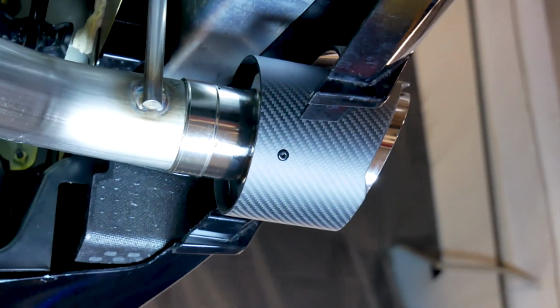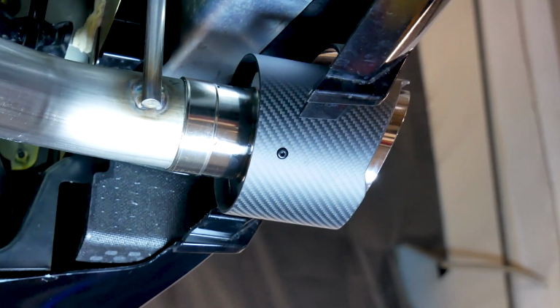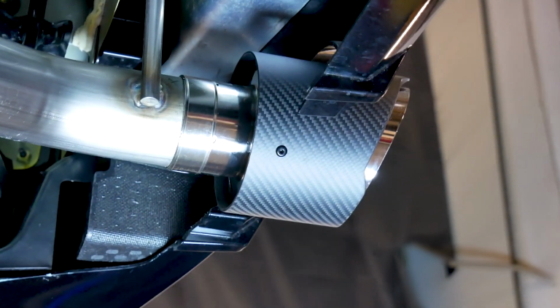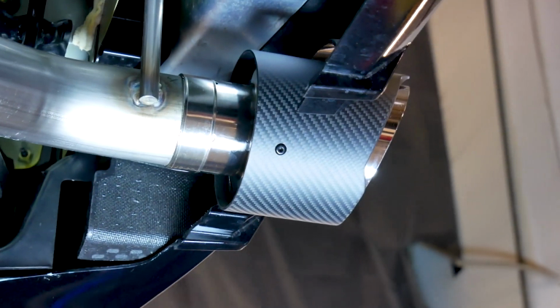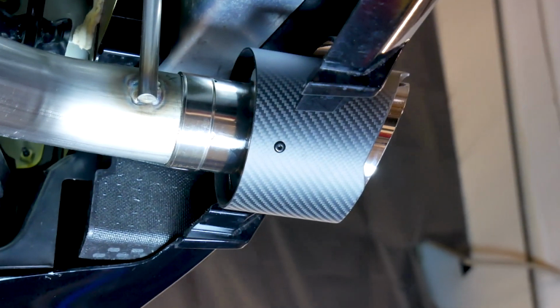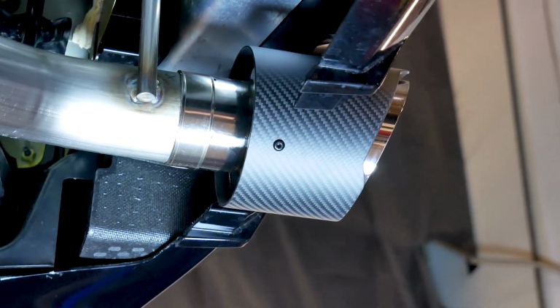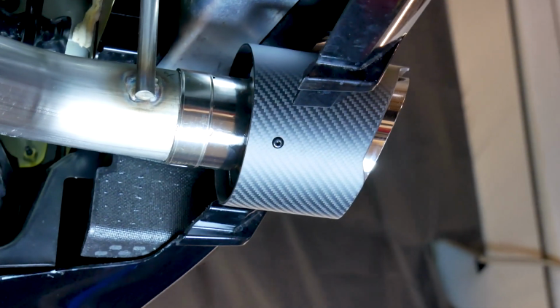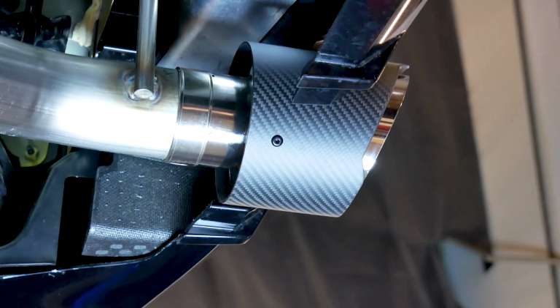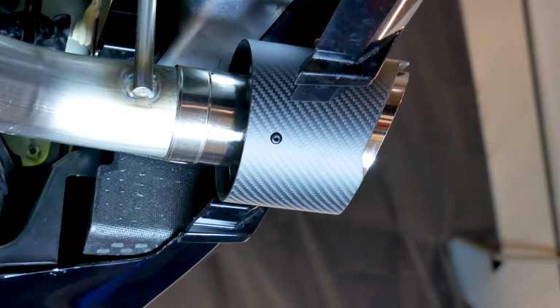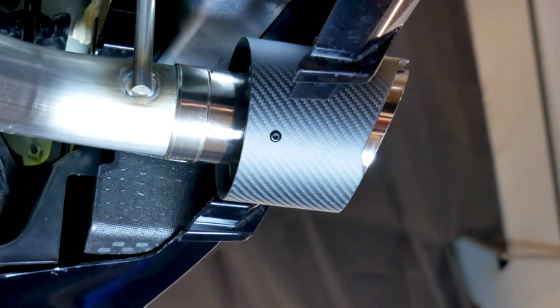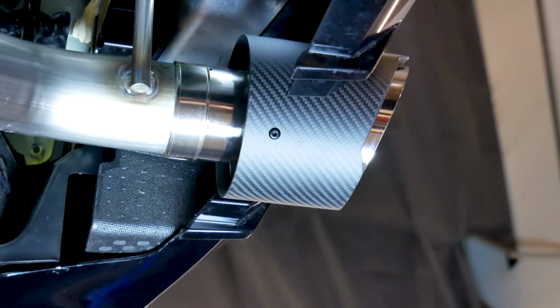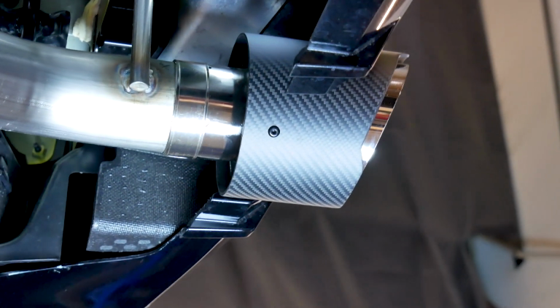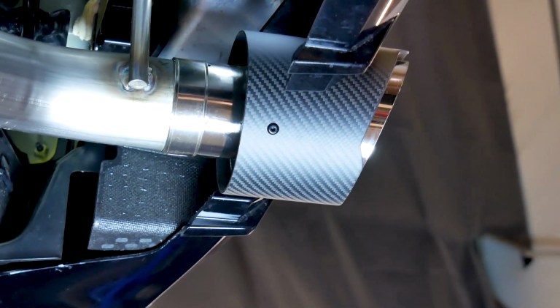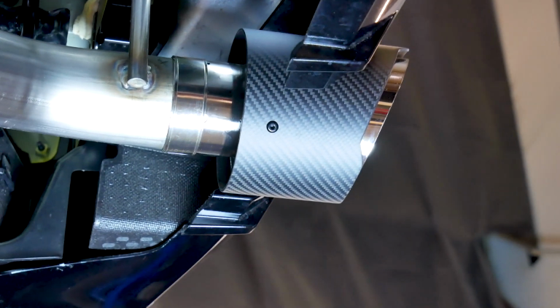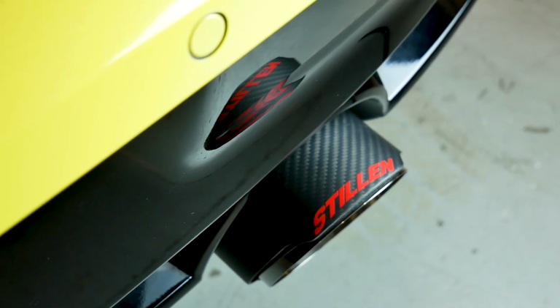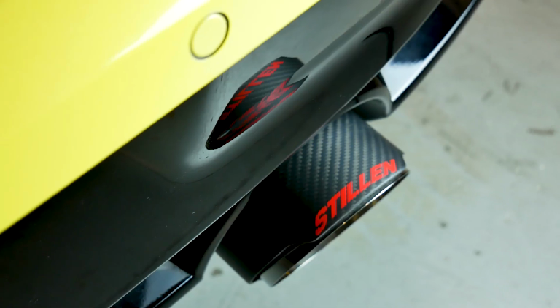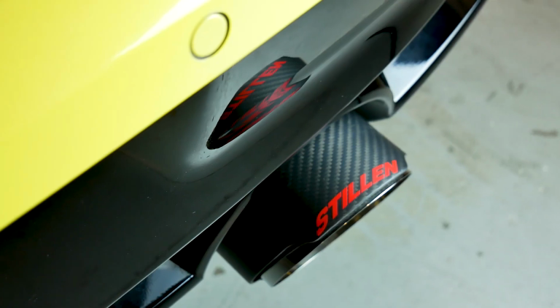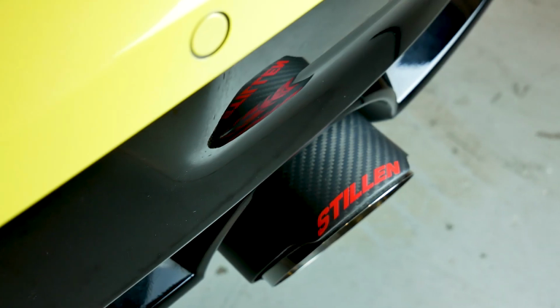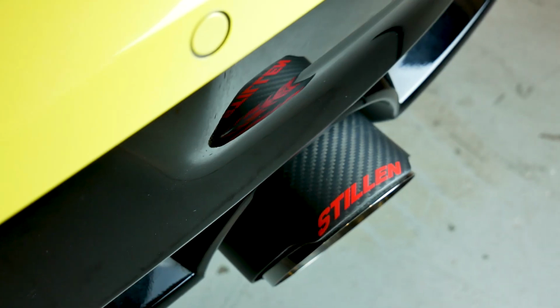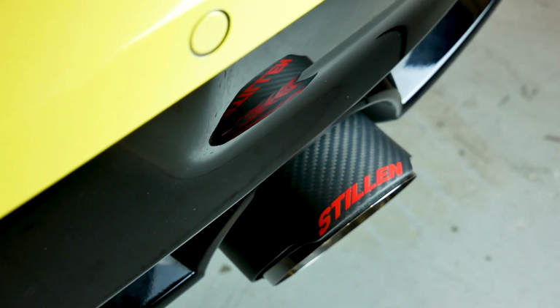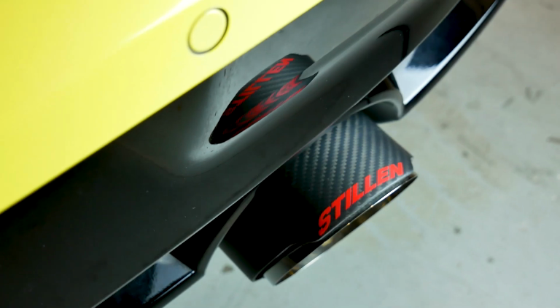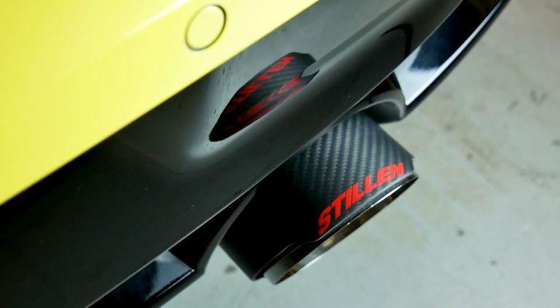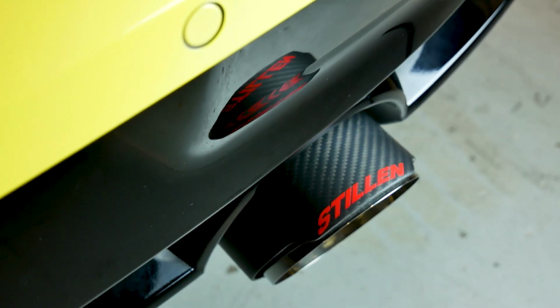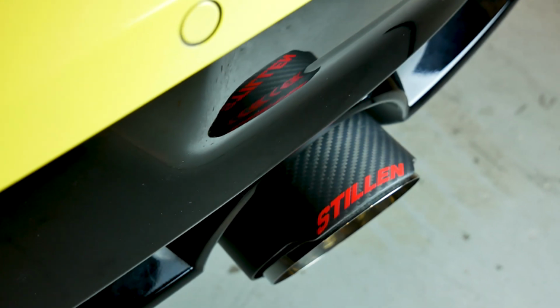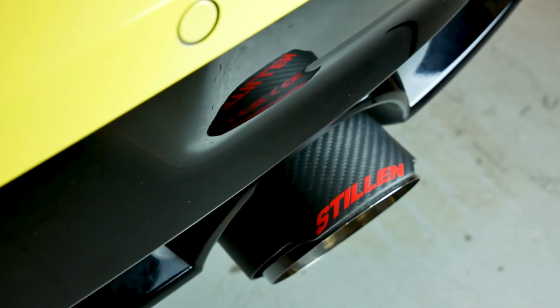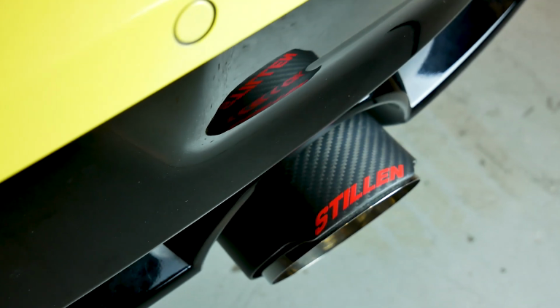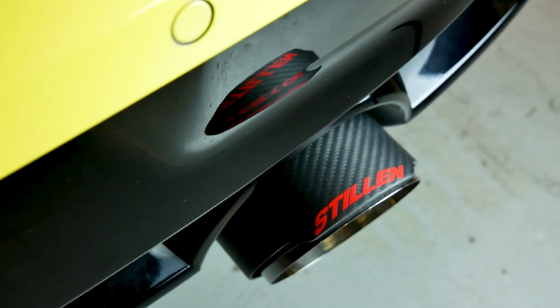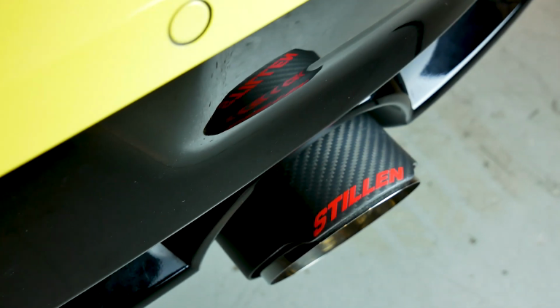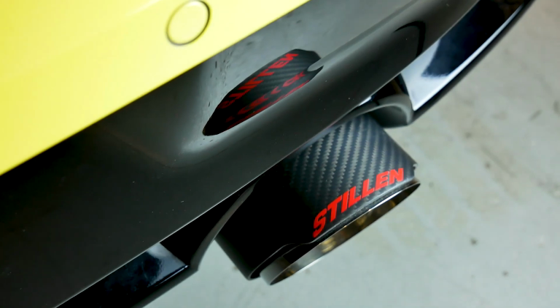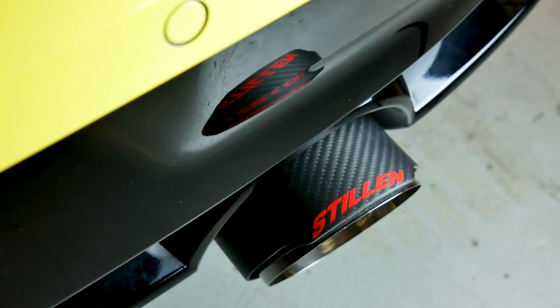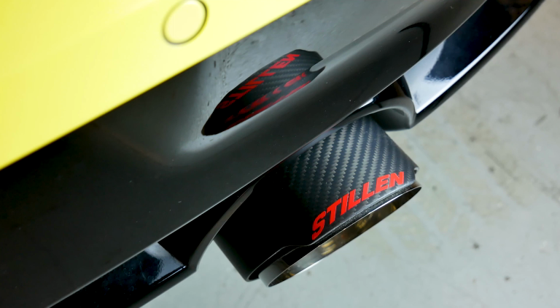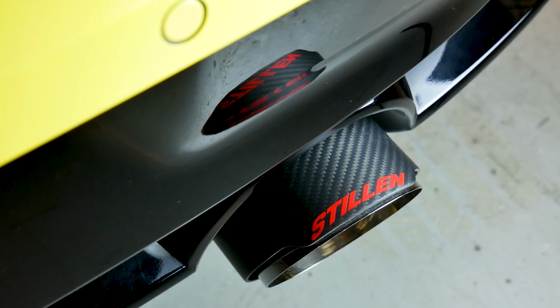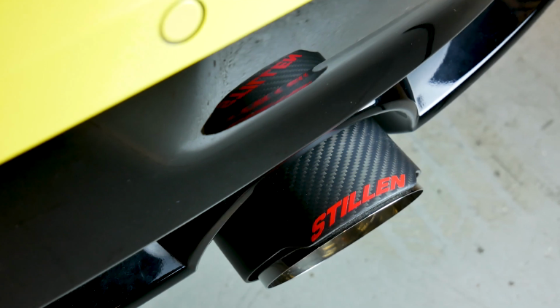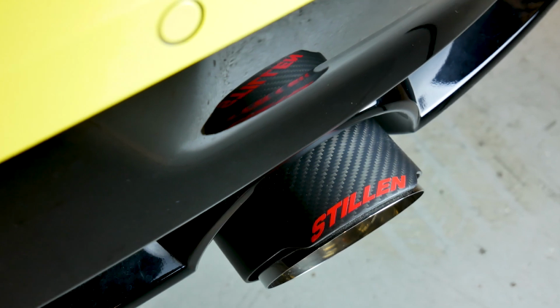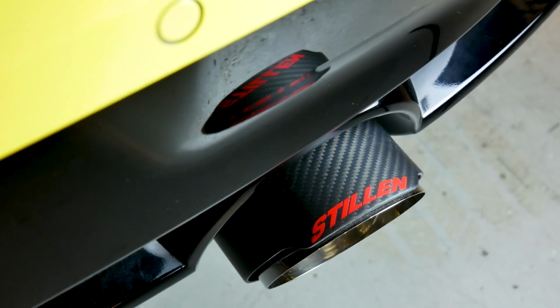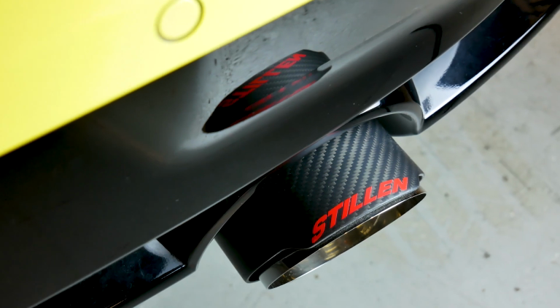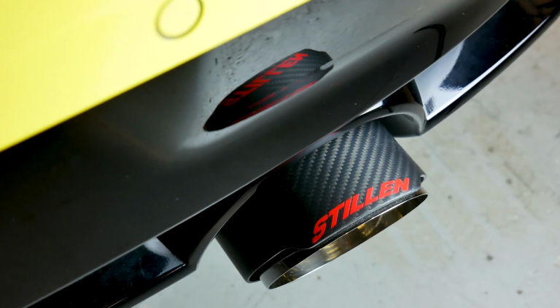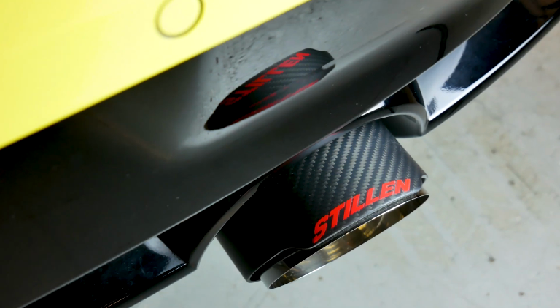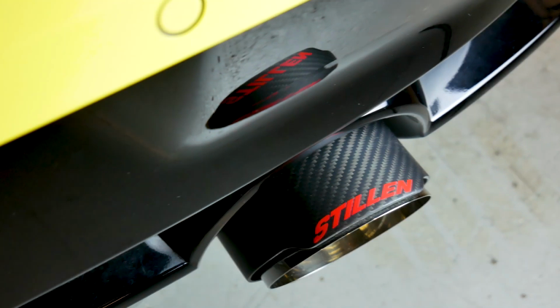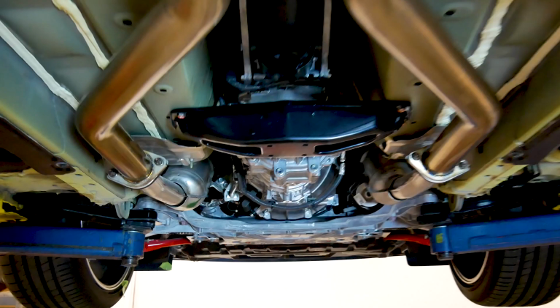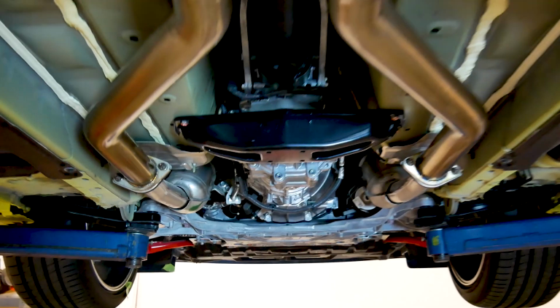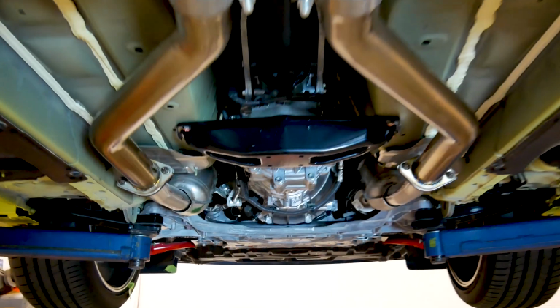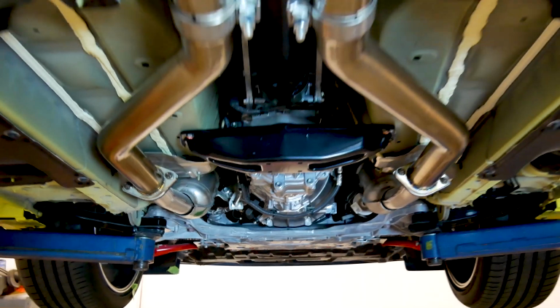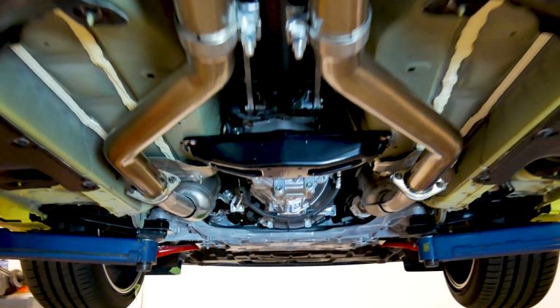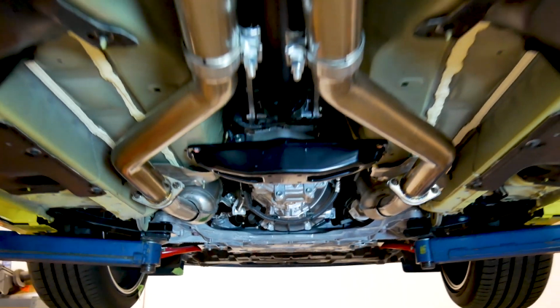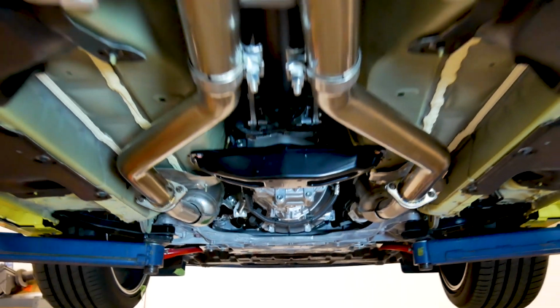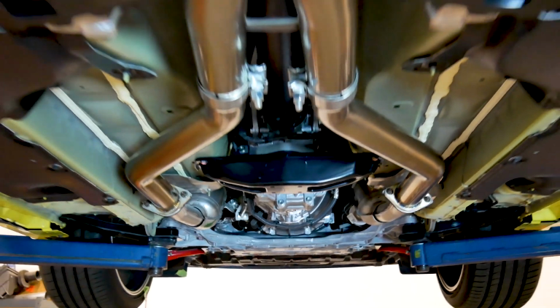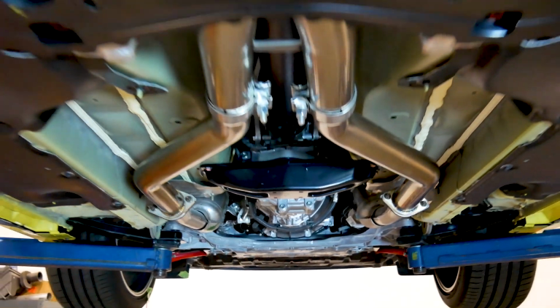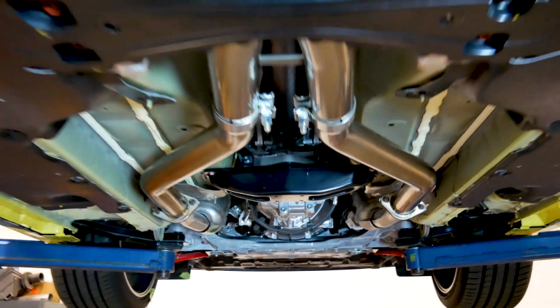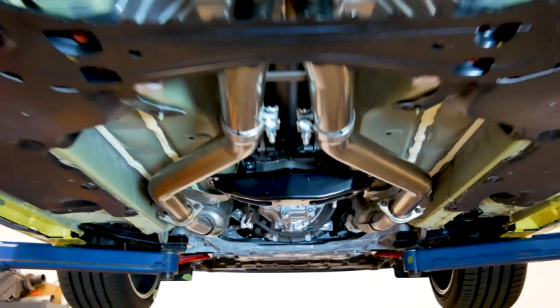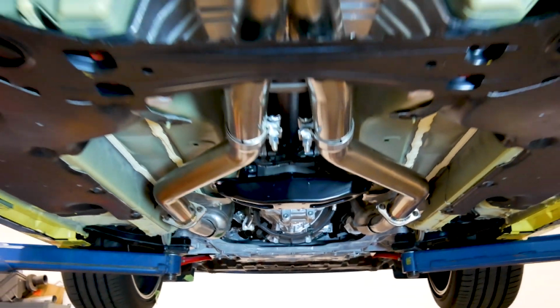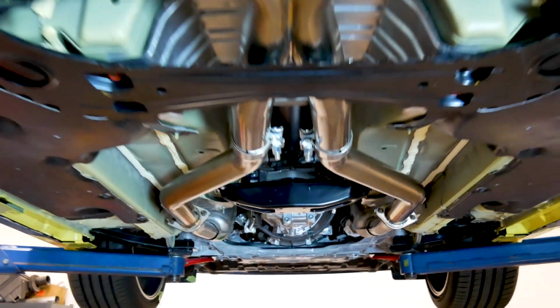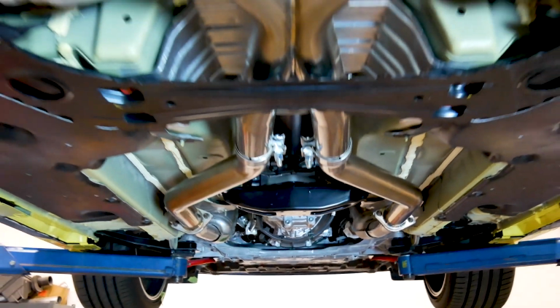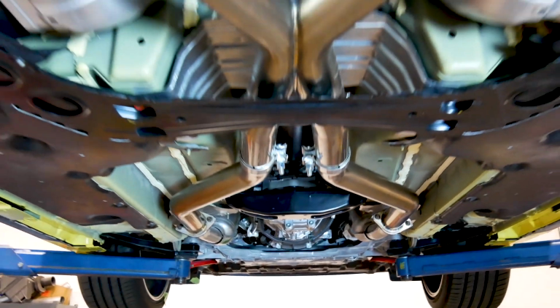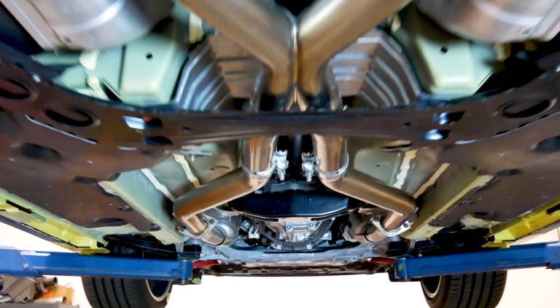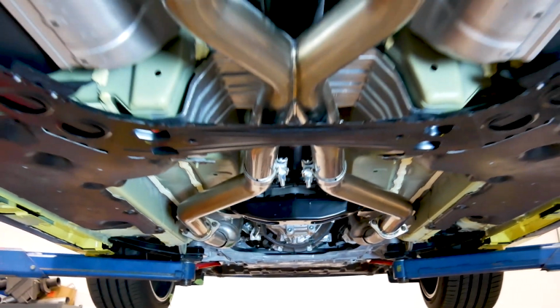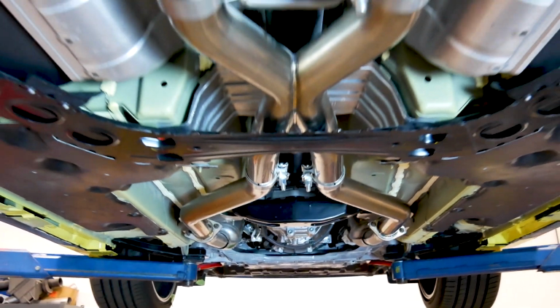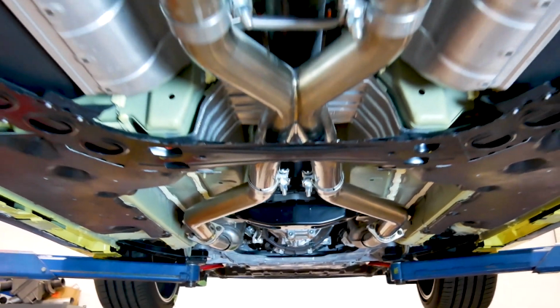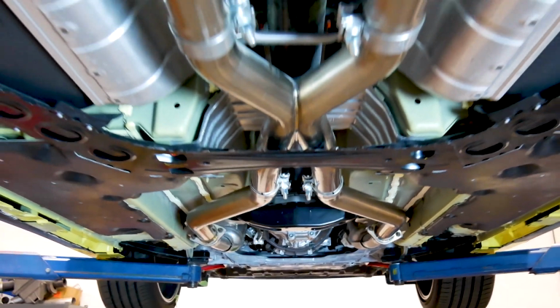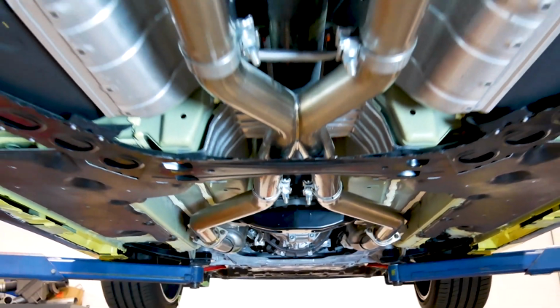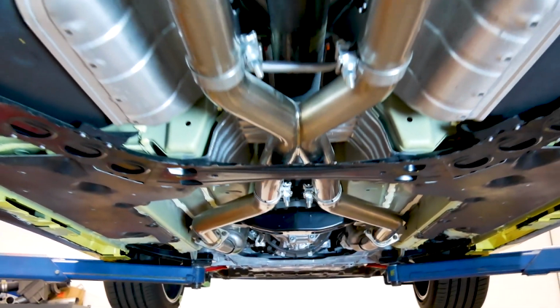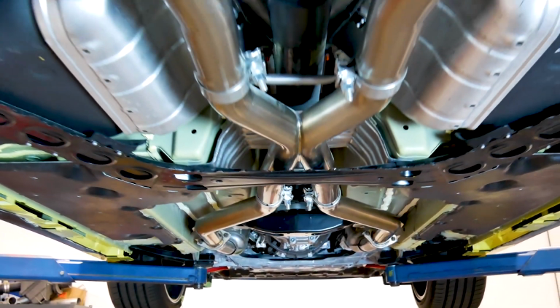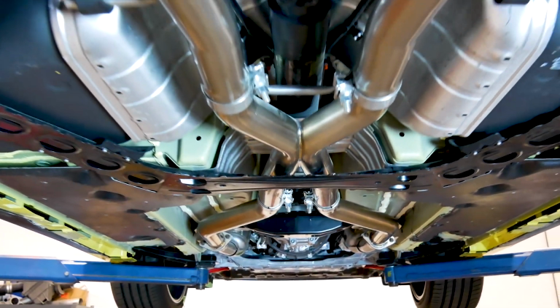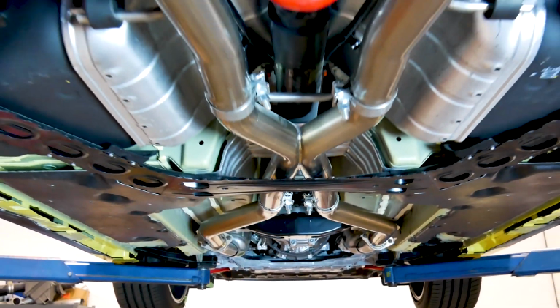Thank you for watching this video. We hope you enjoyed the behind-the-scenes look at all of the work we put into these exhaust systems. Thank you.